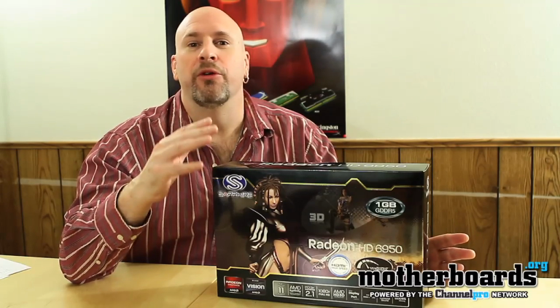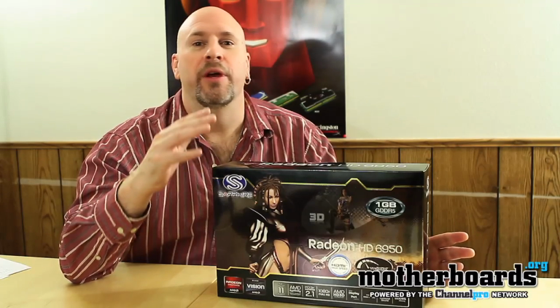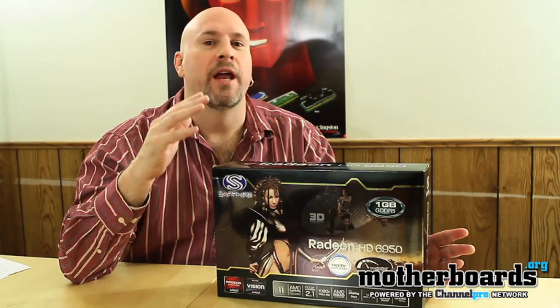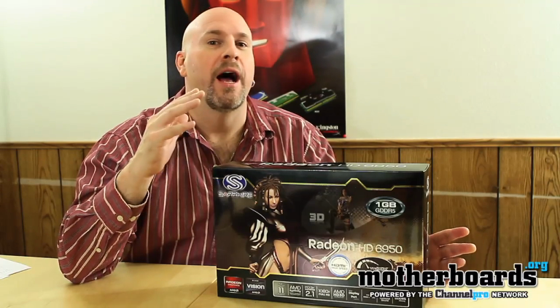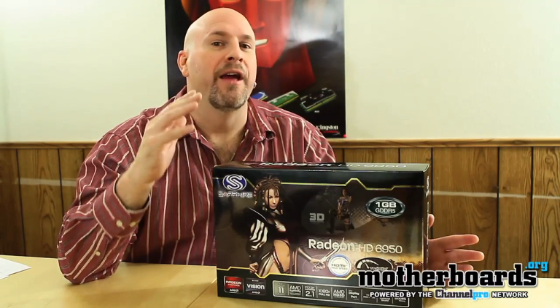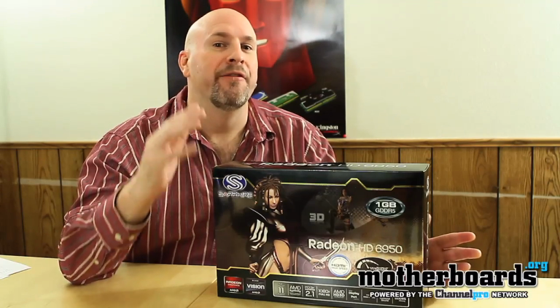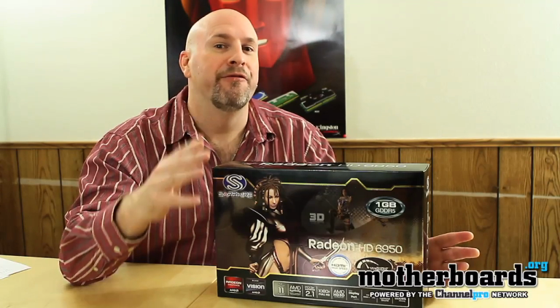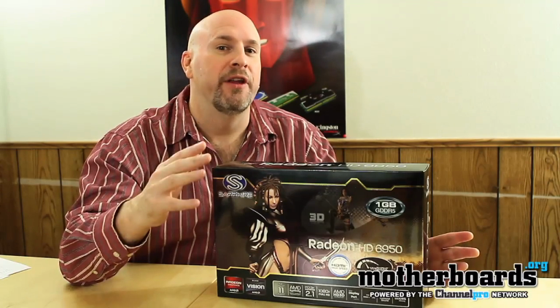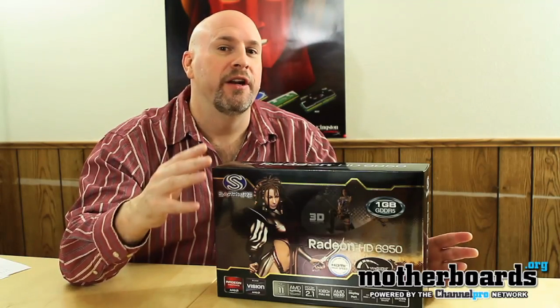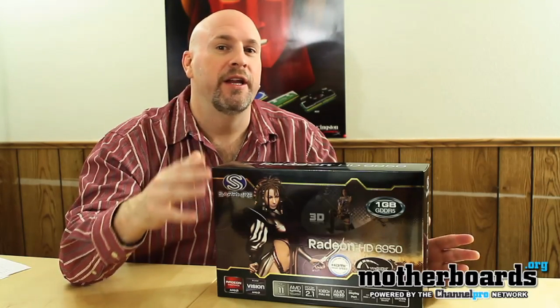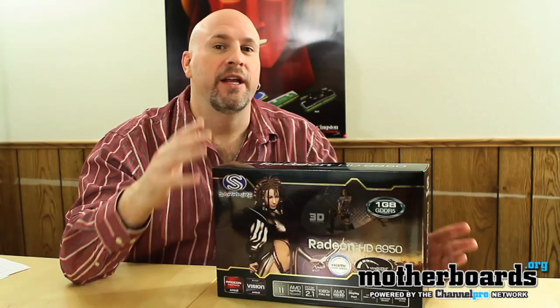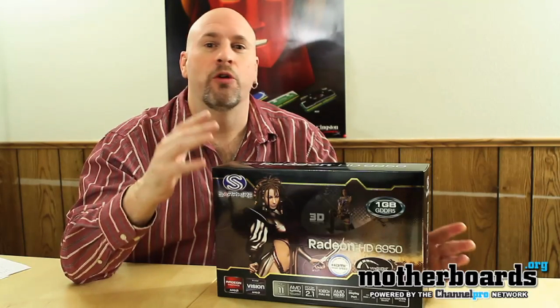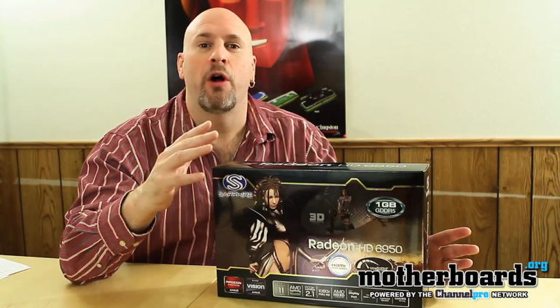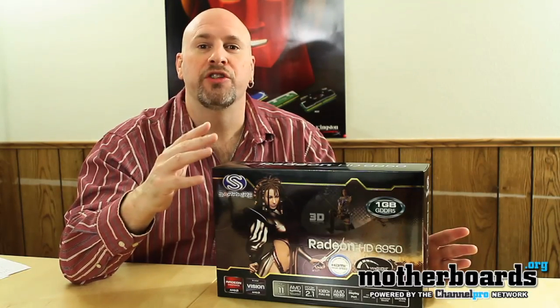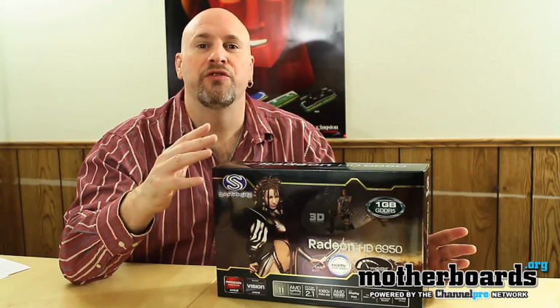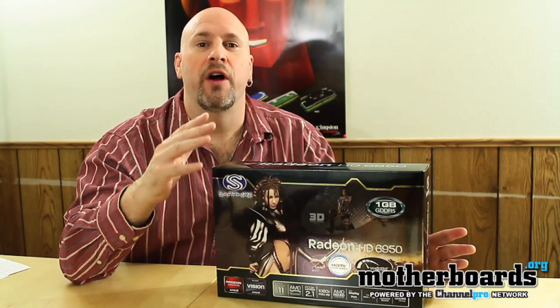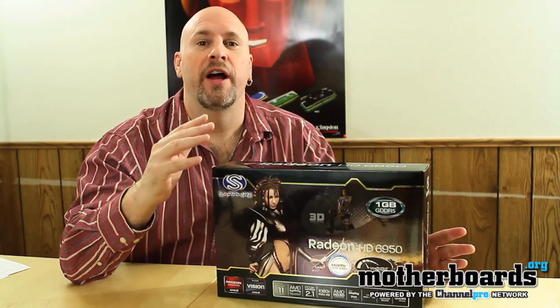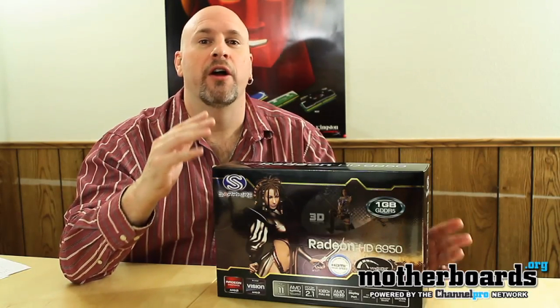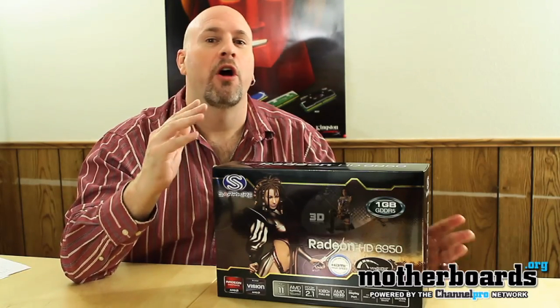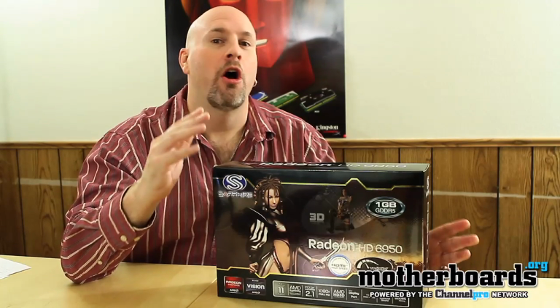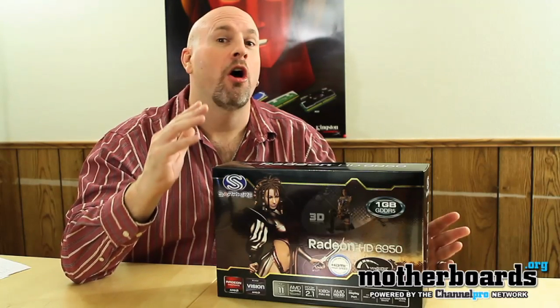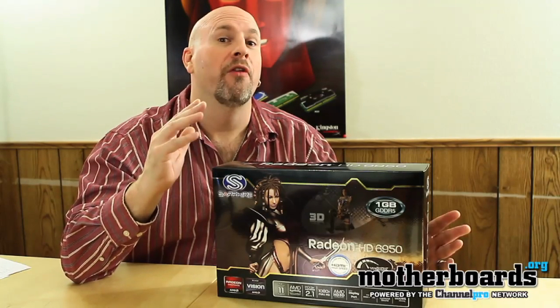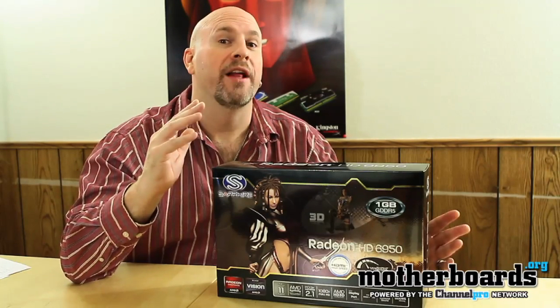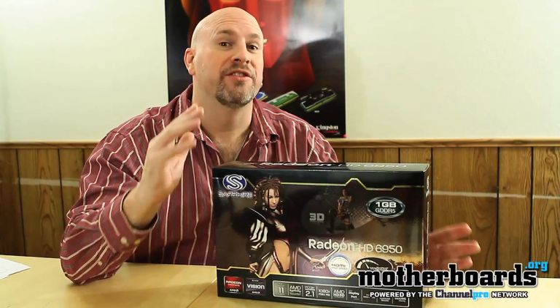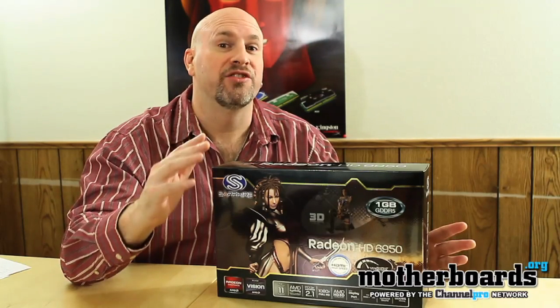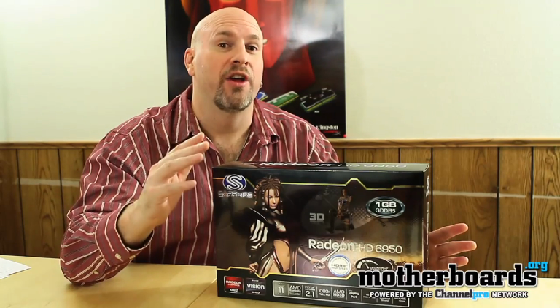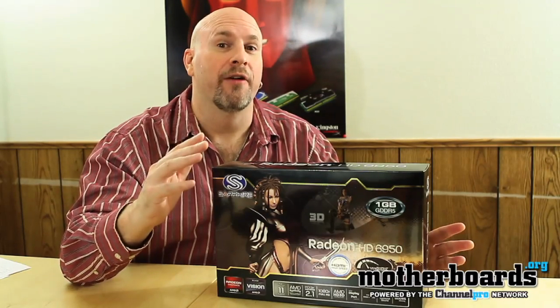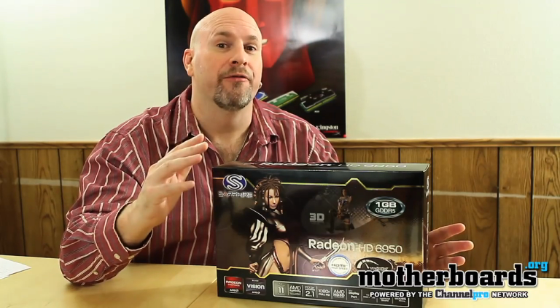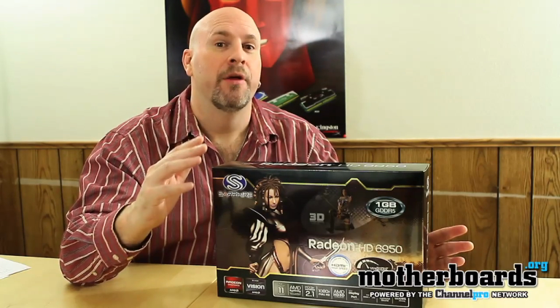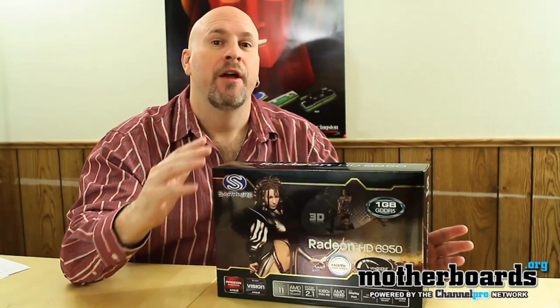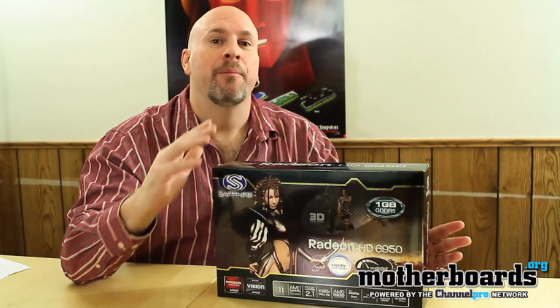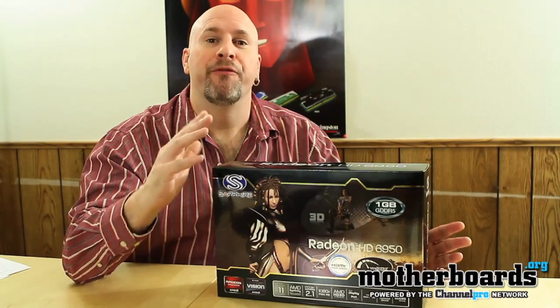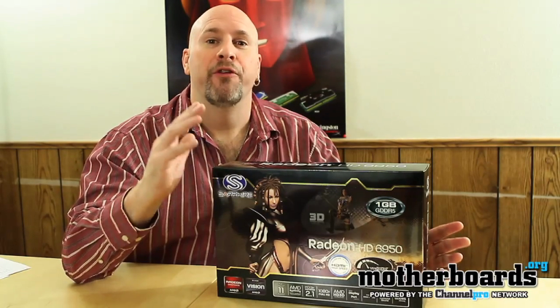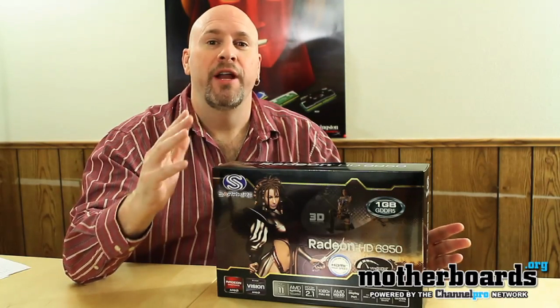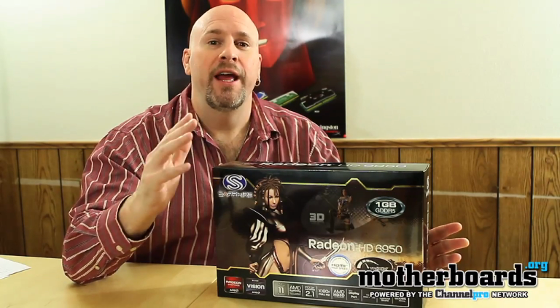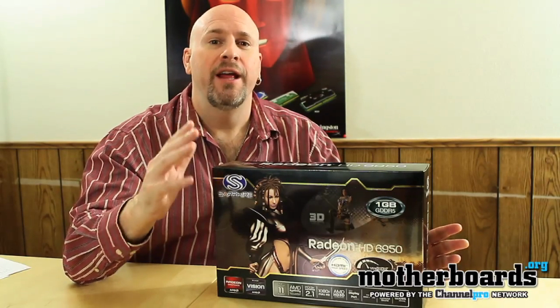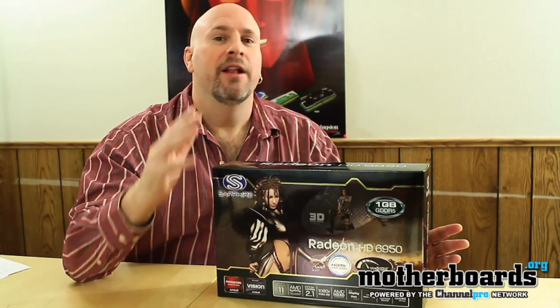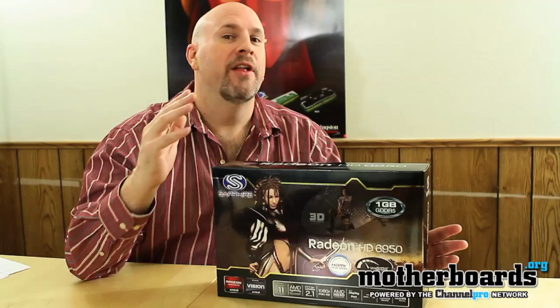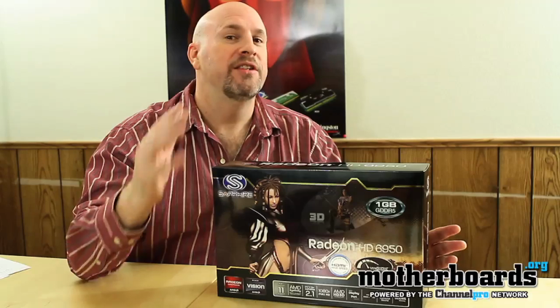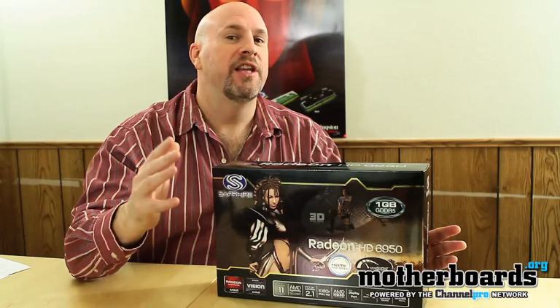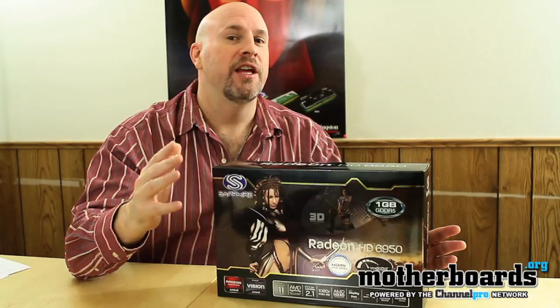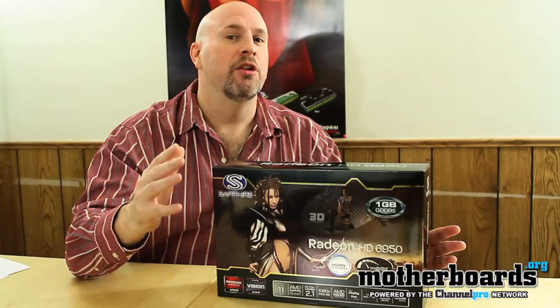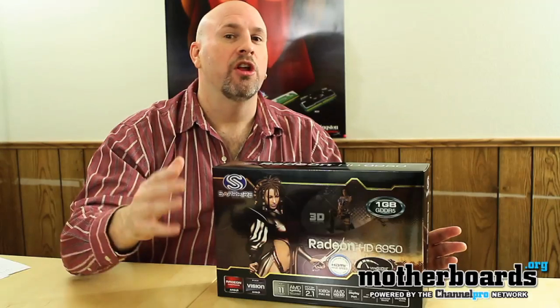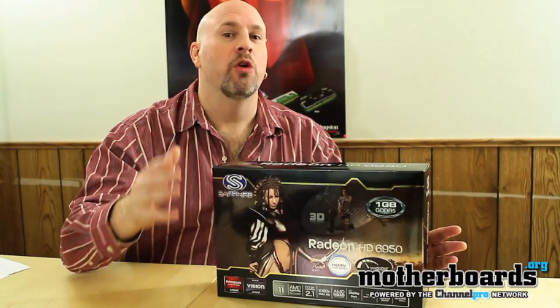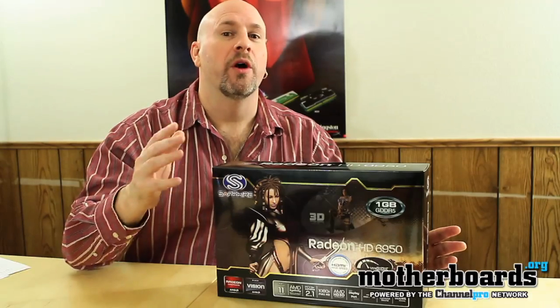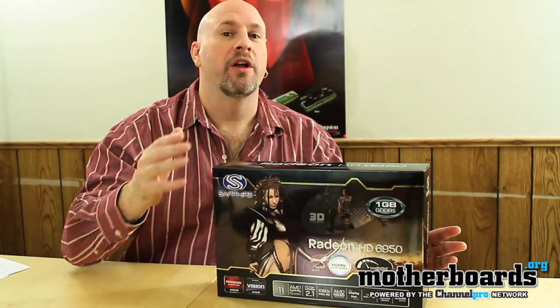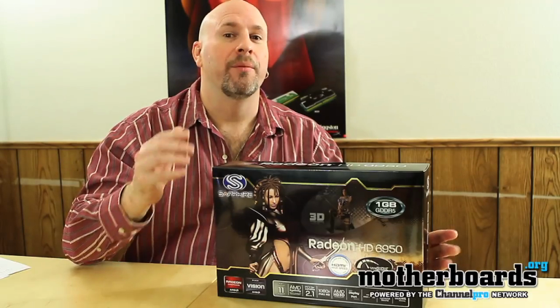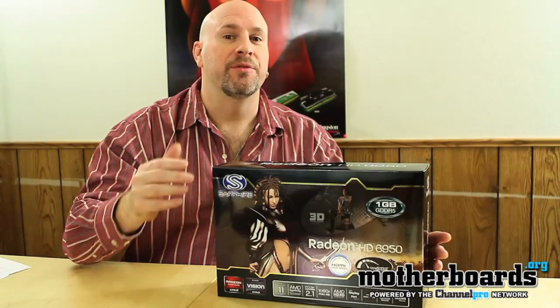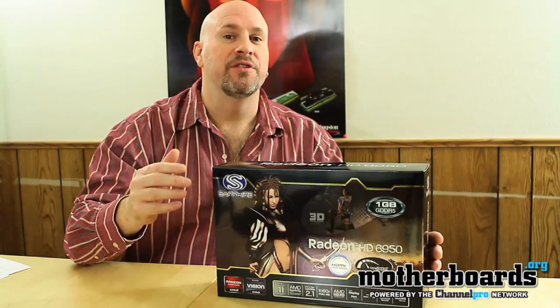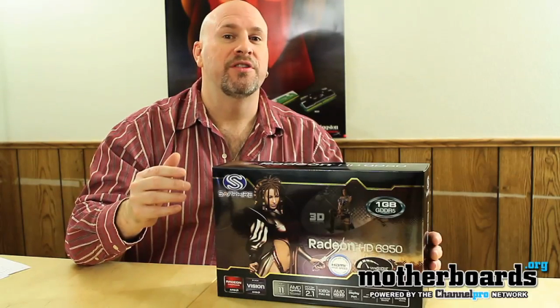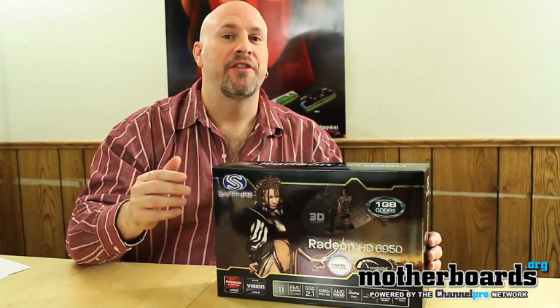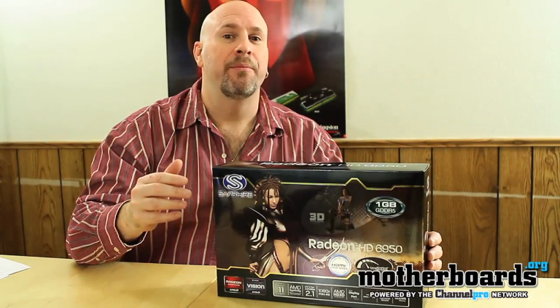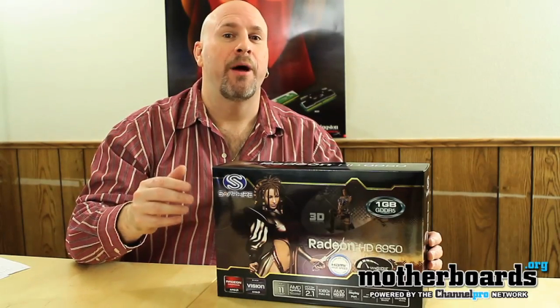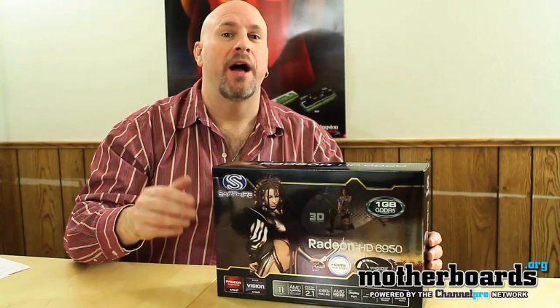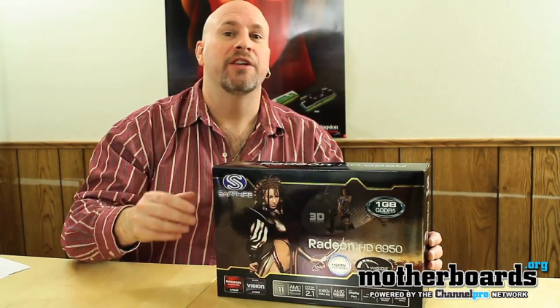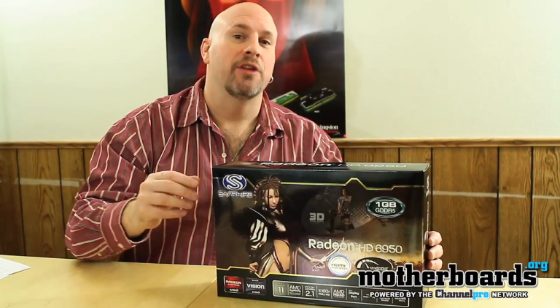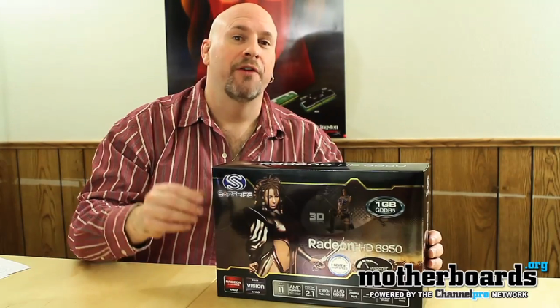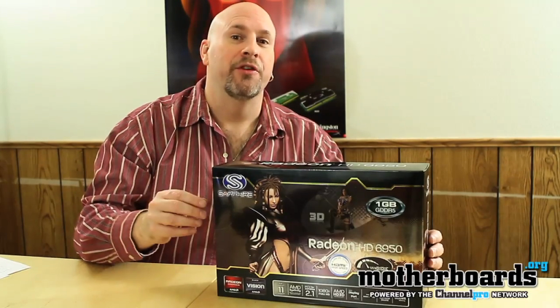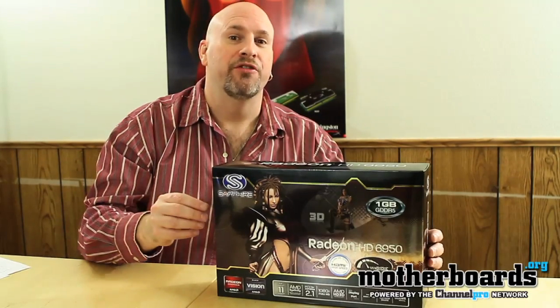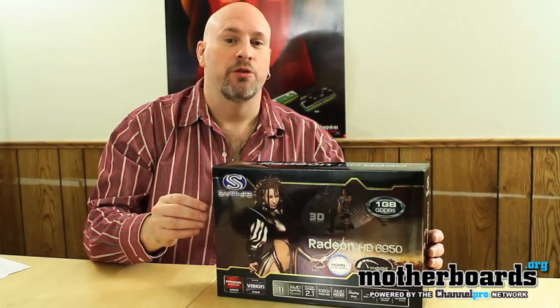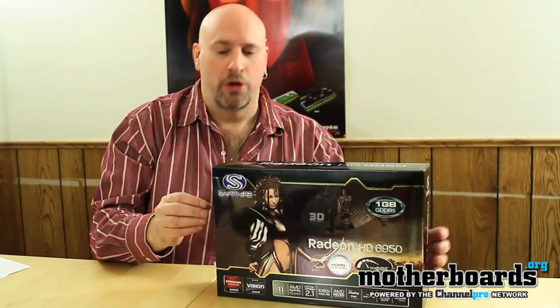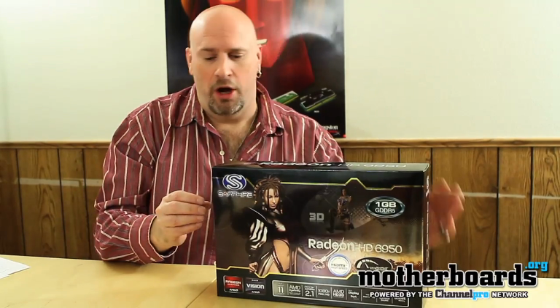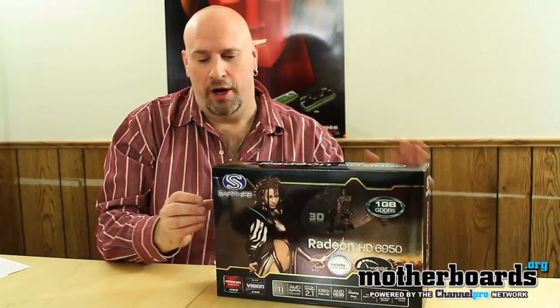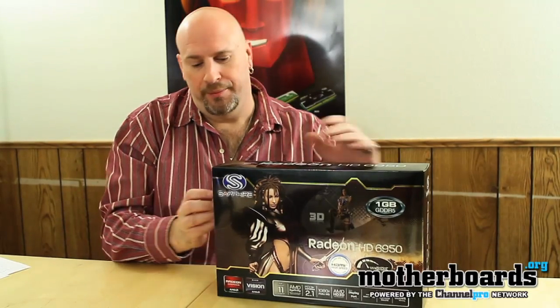You get iAffinity, Crossfire, all that stuff. But for today, let's take a look at what comes inside the box of this new card.